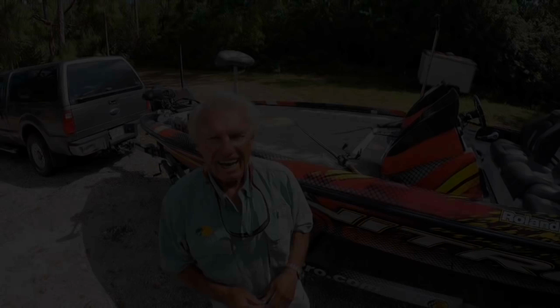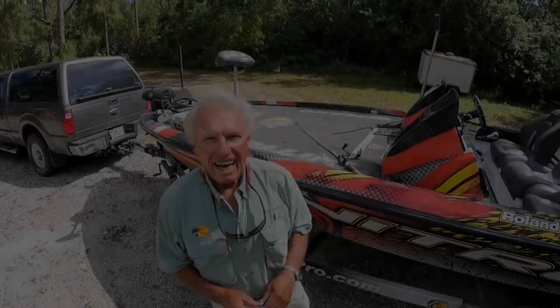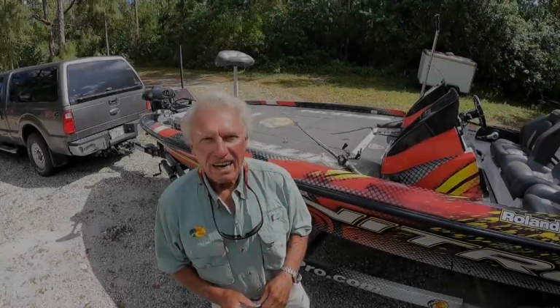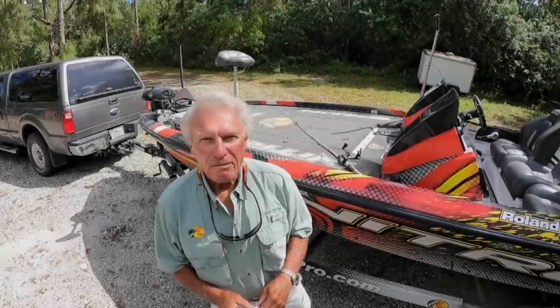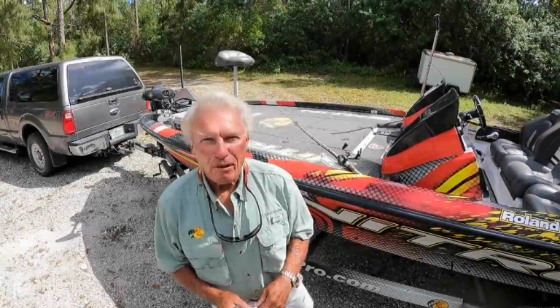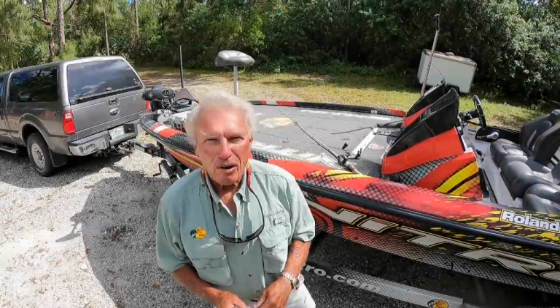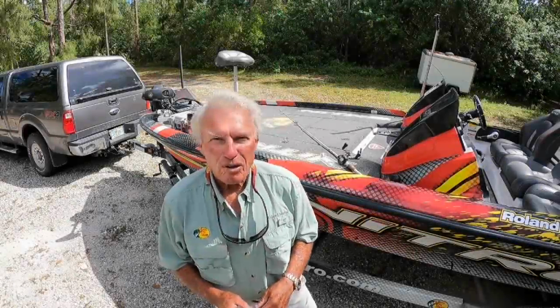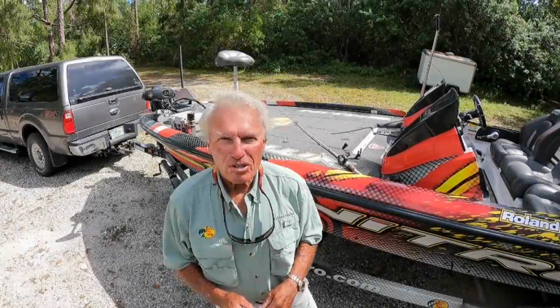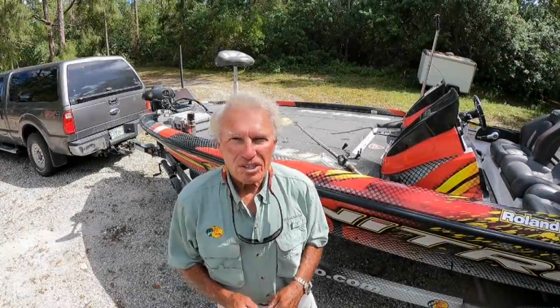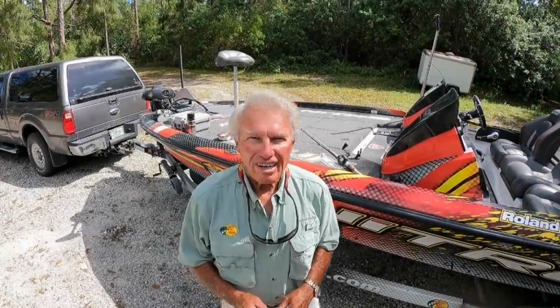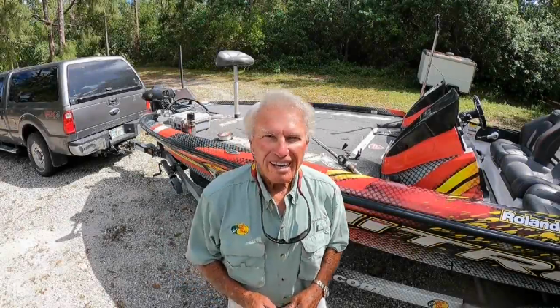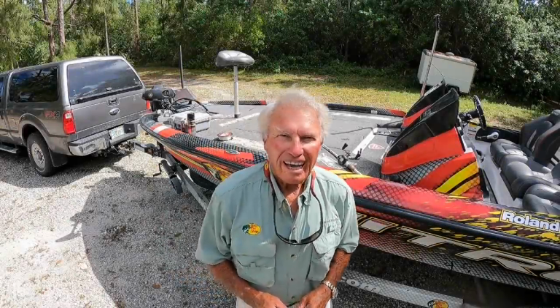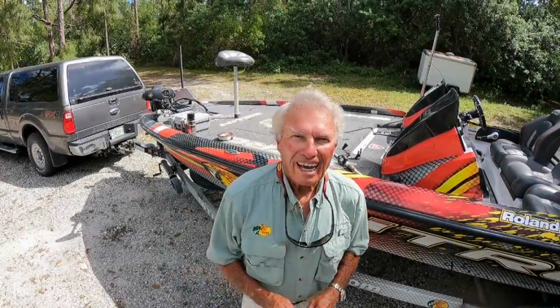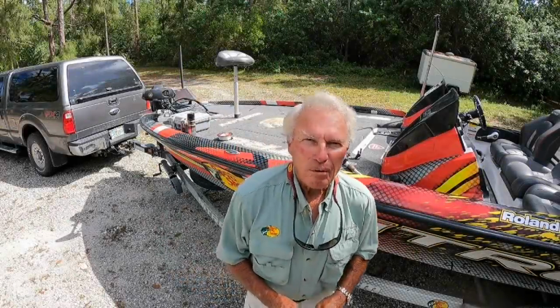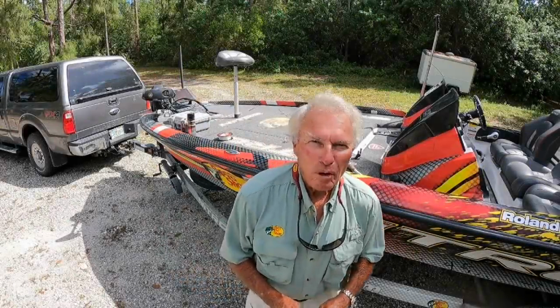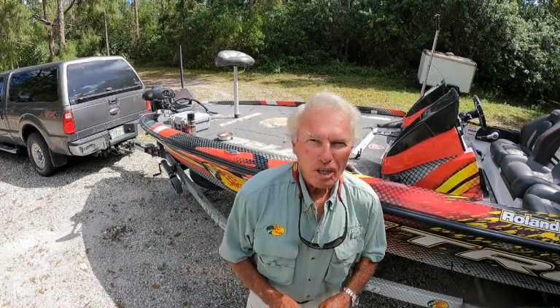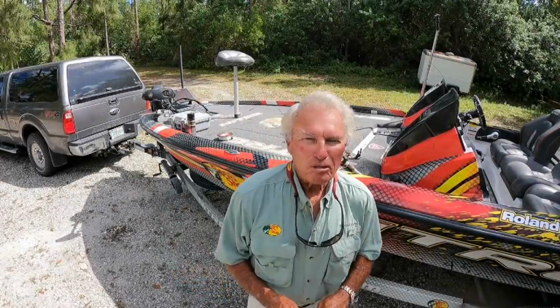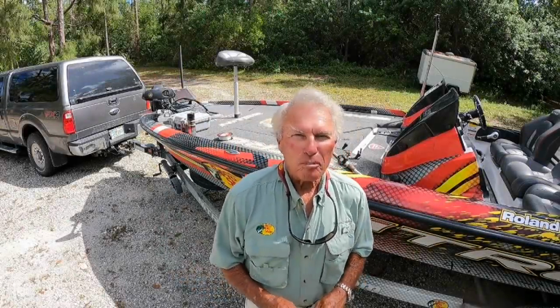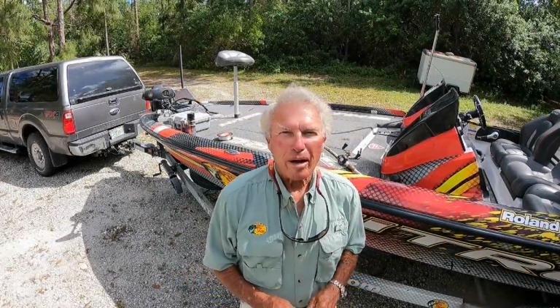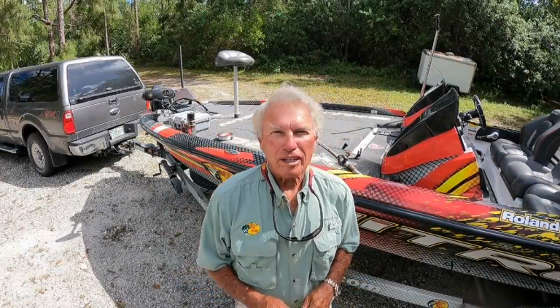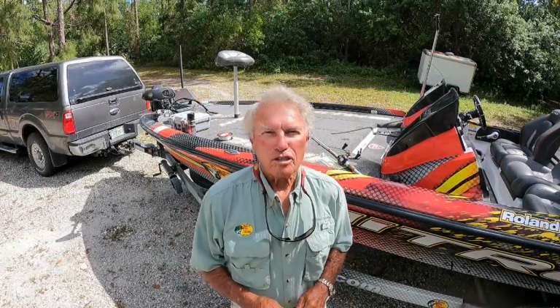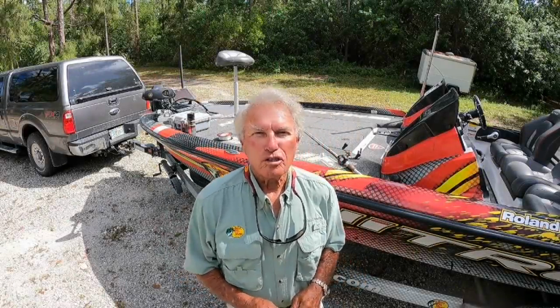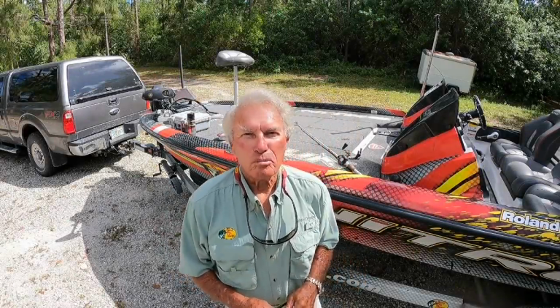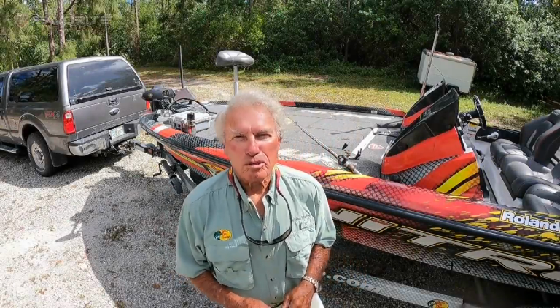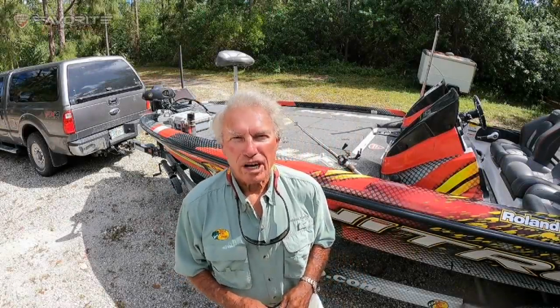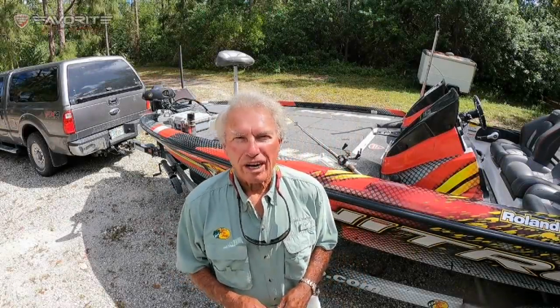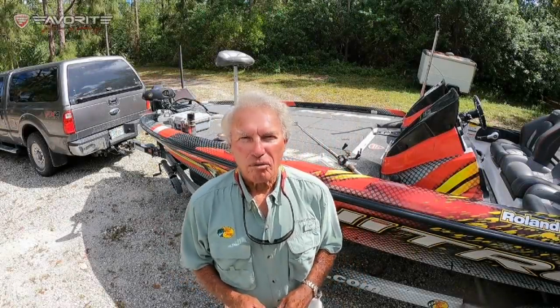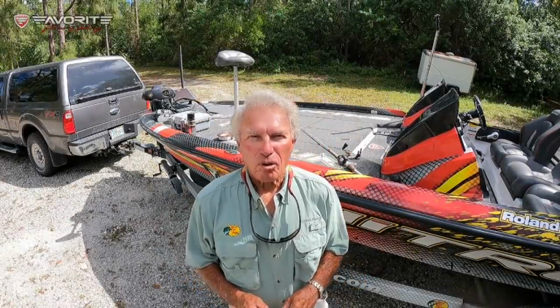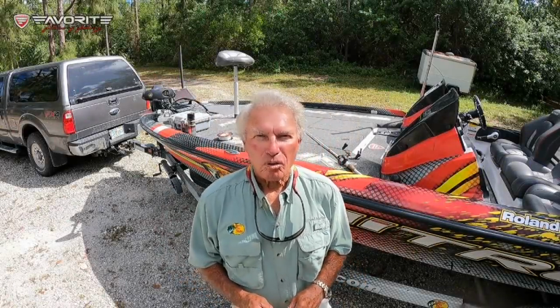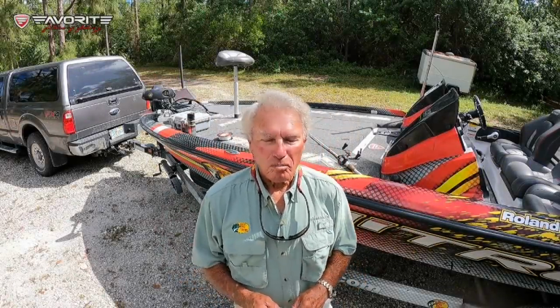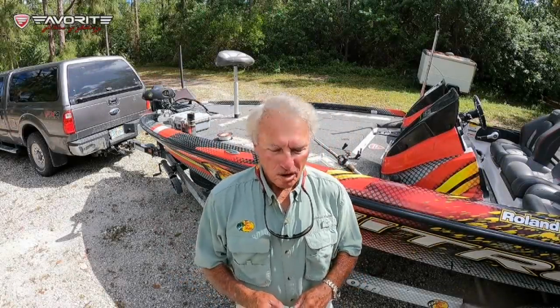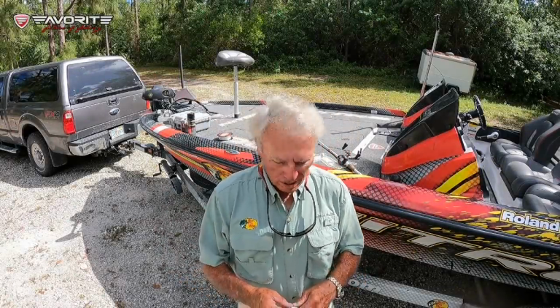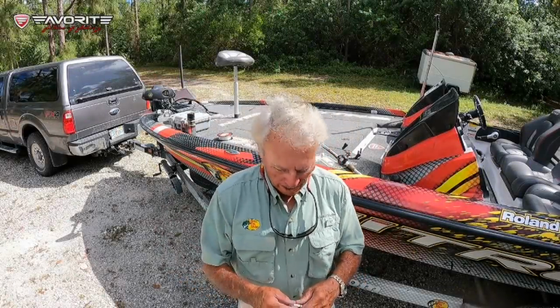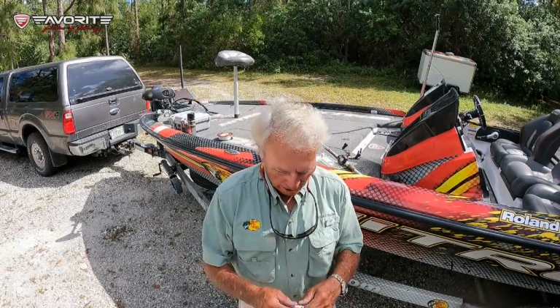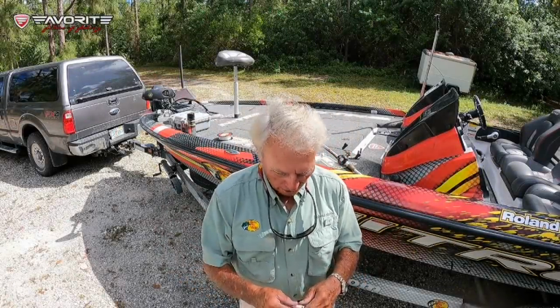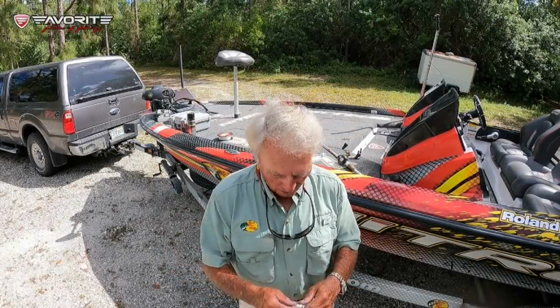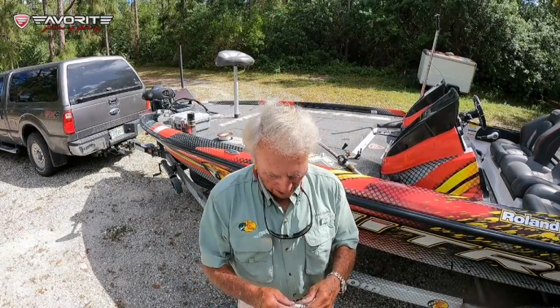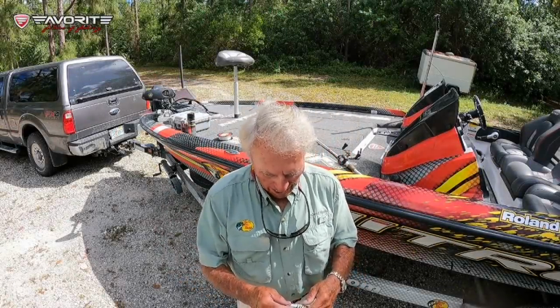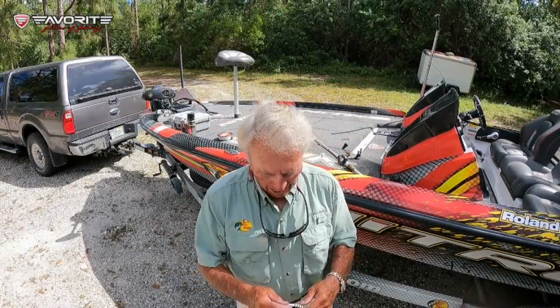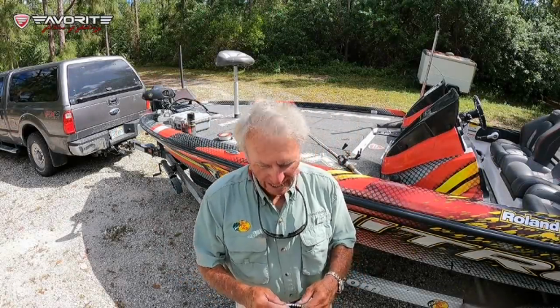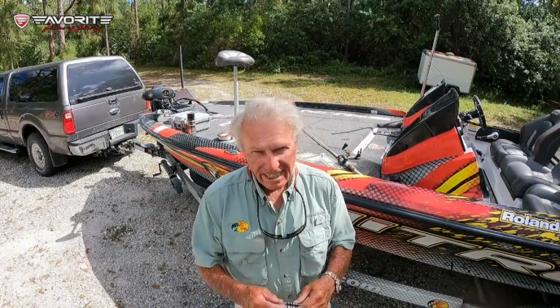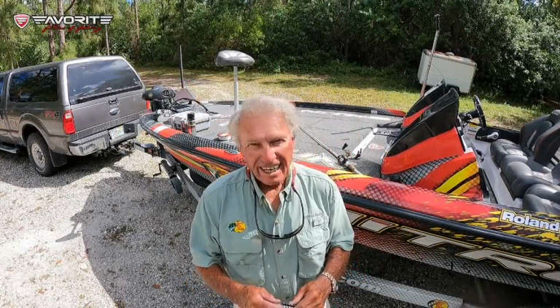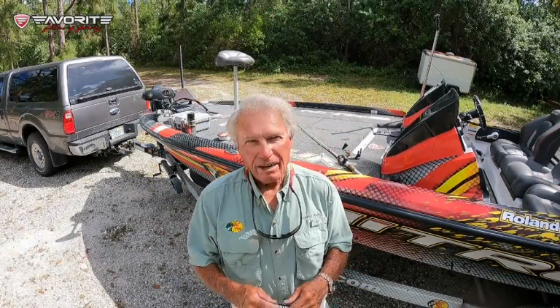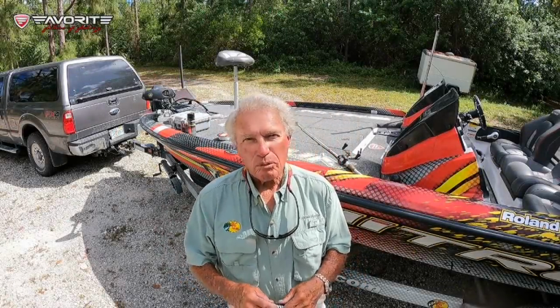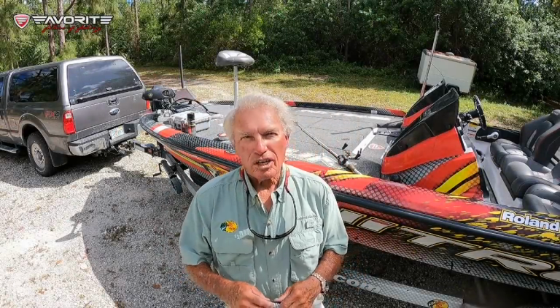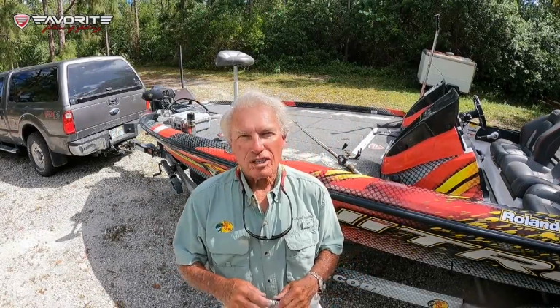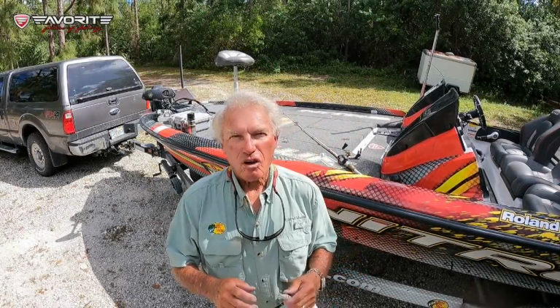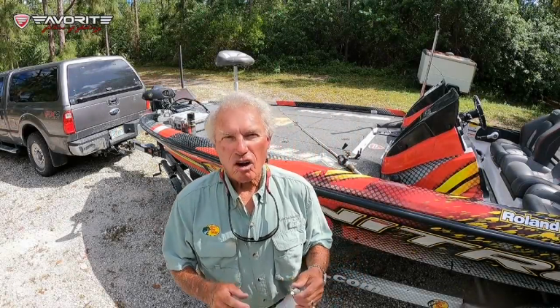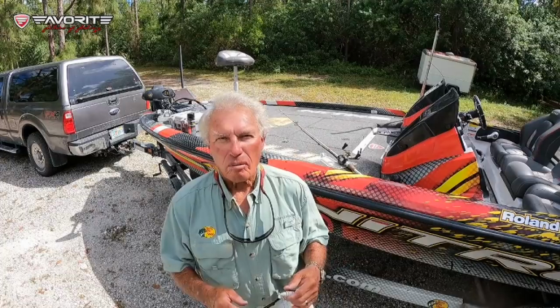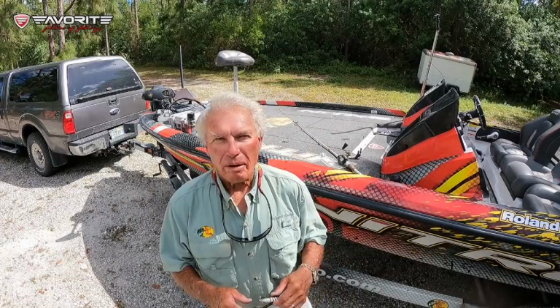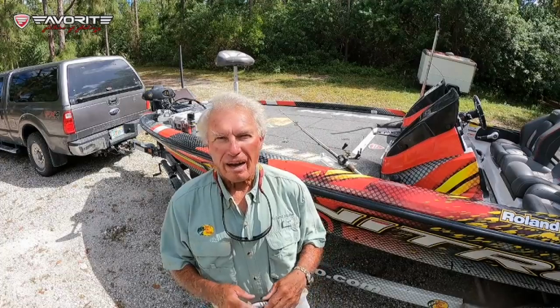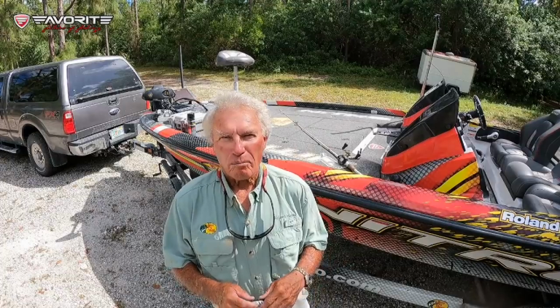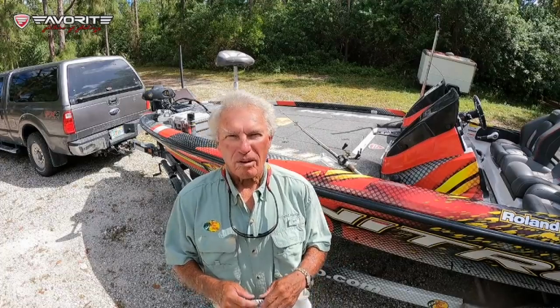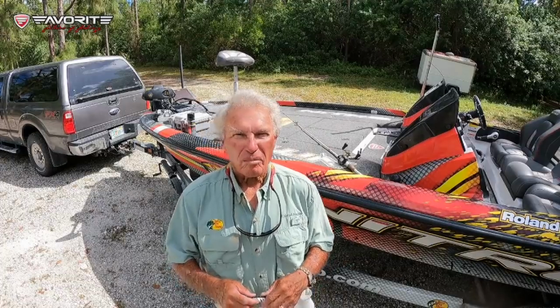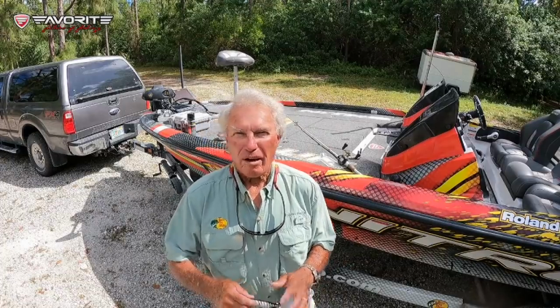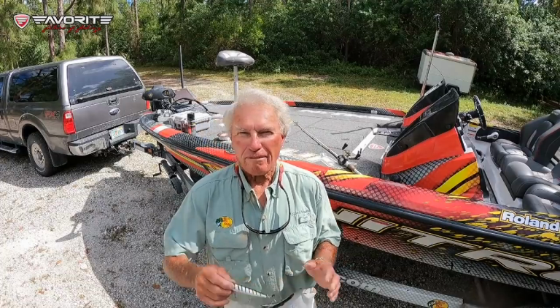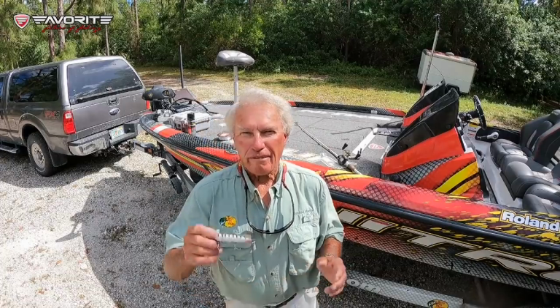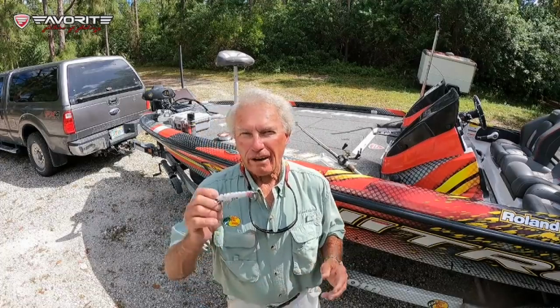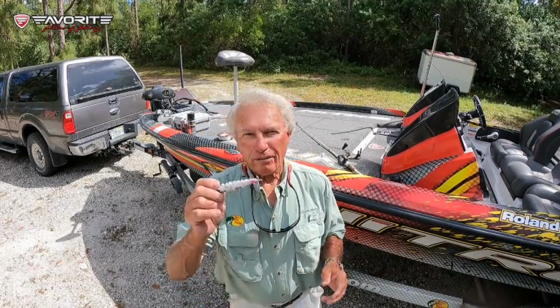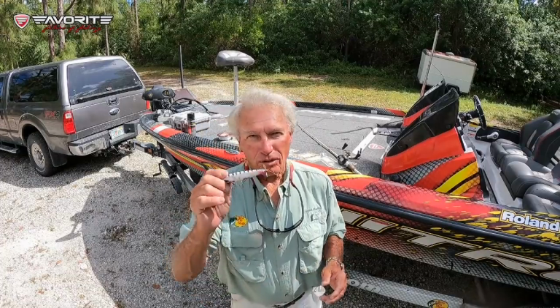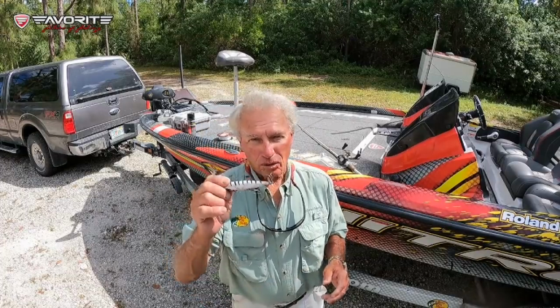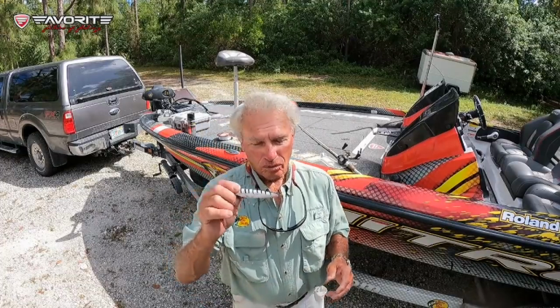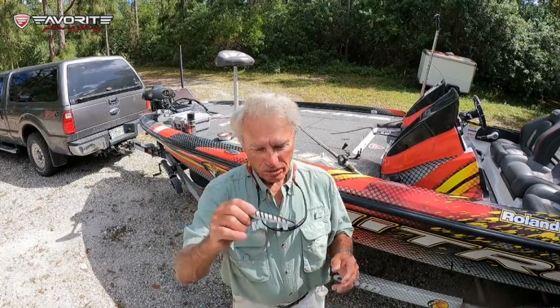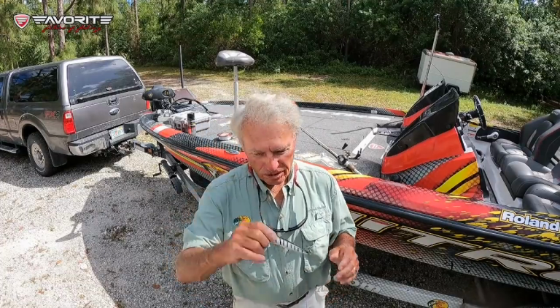Hey folks, welcome to my YouTube channel. Roland Martin here, and today we're going to talk about one of my favorite lures.